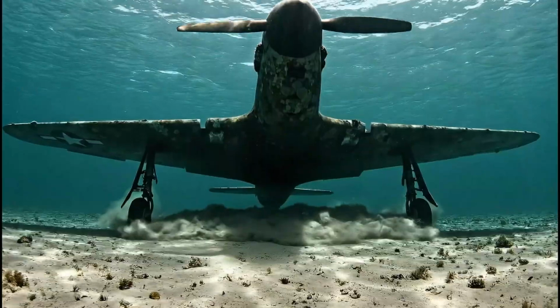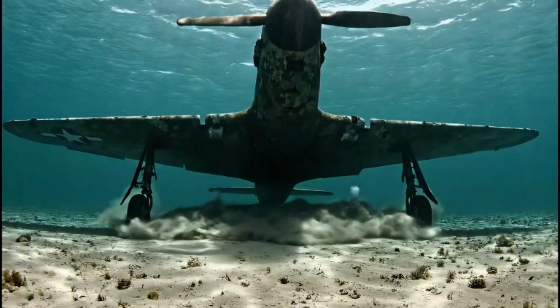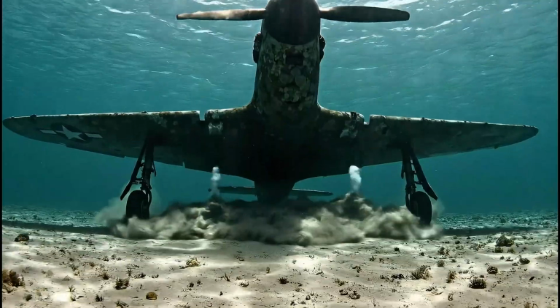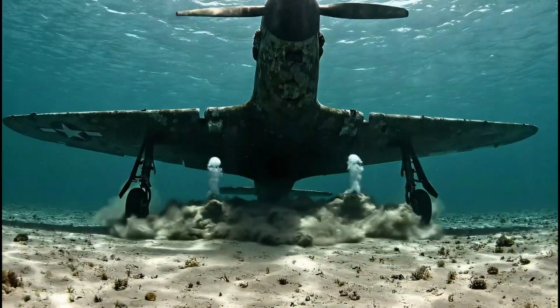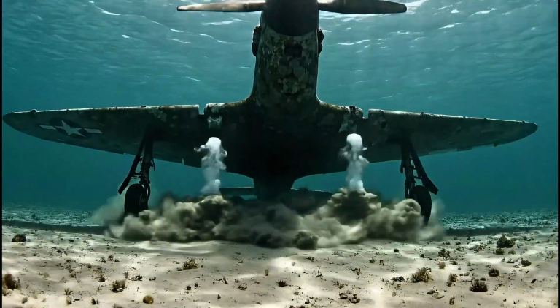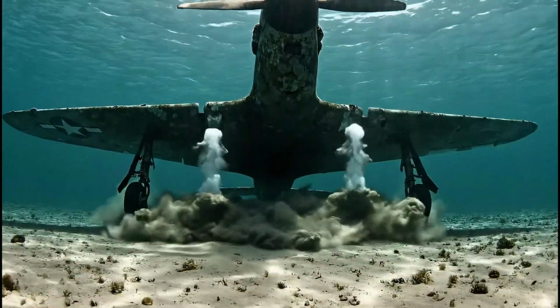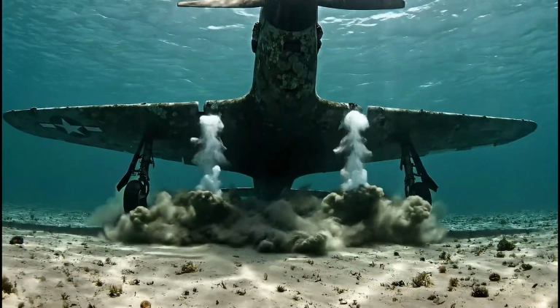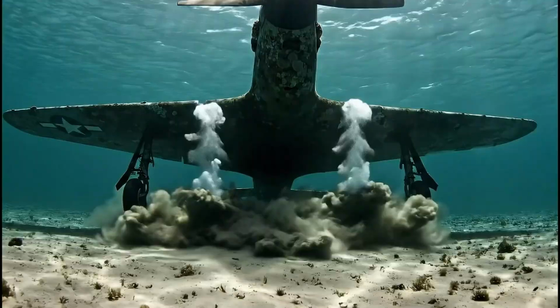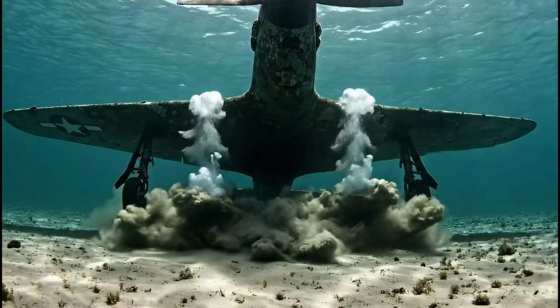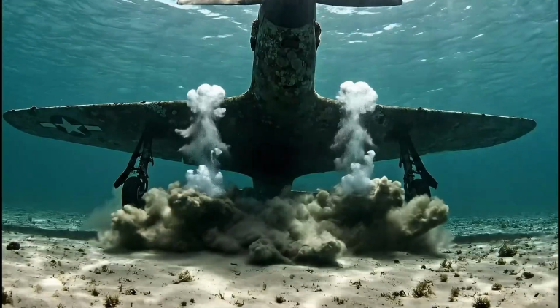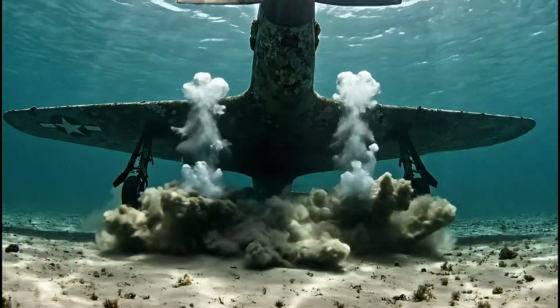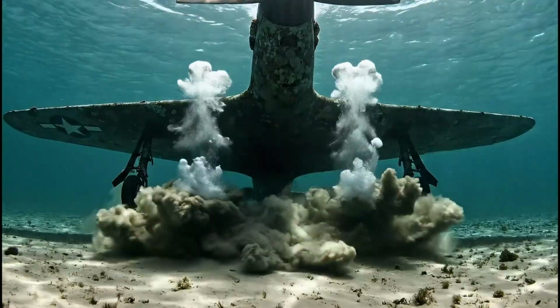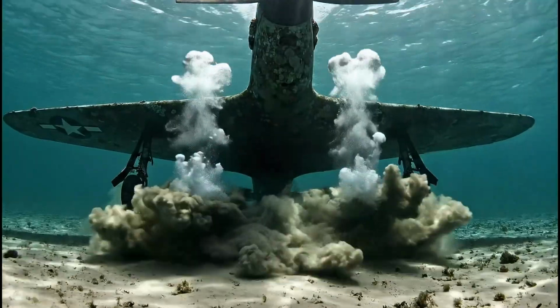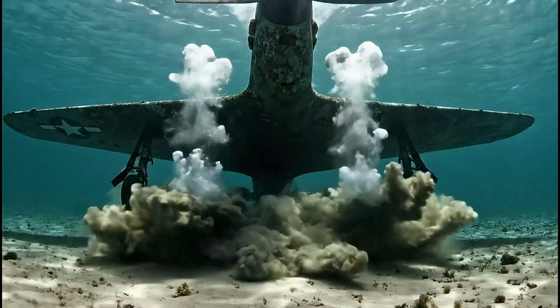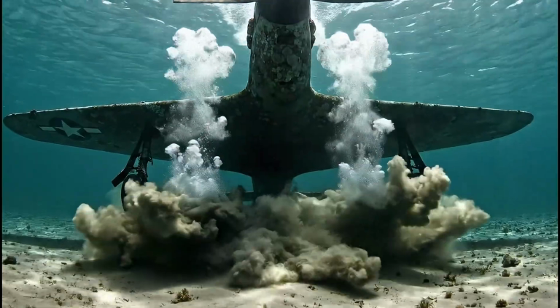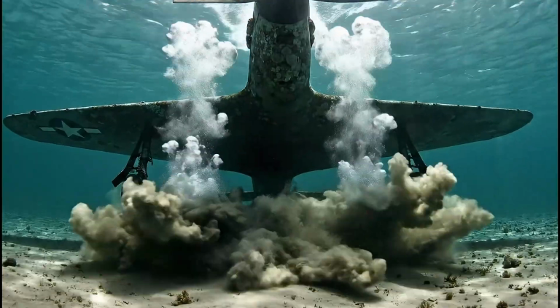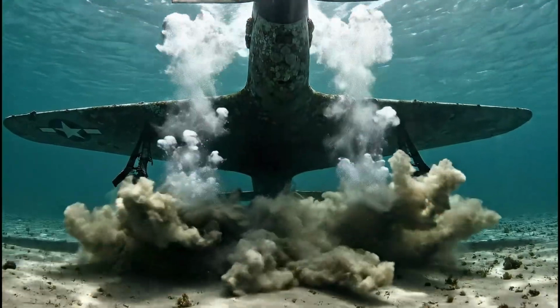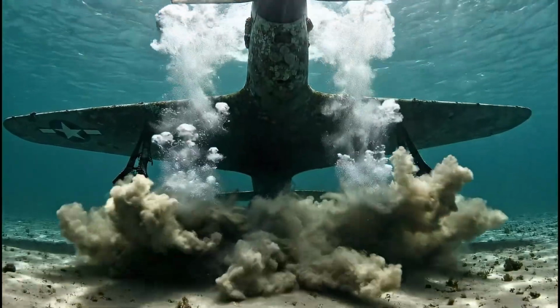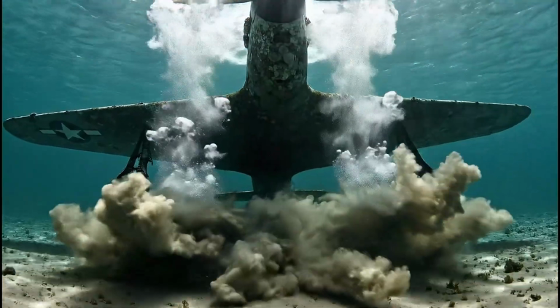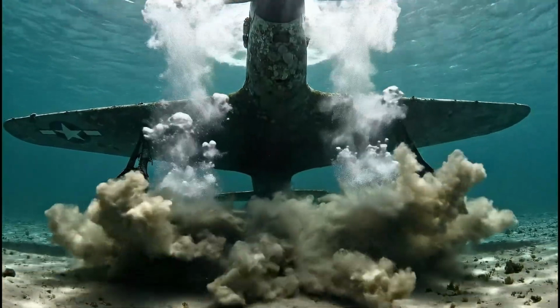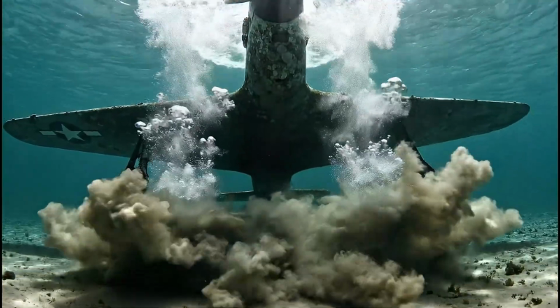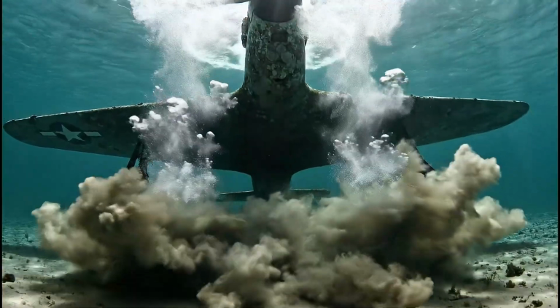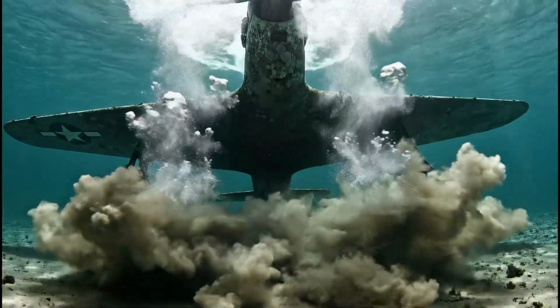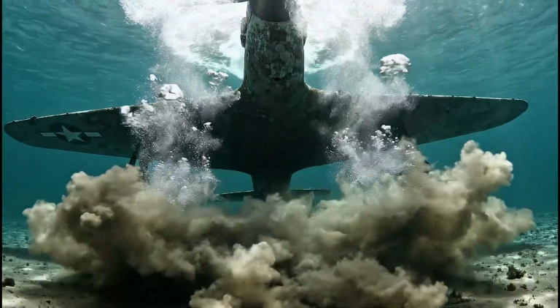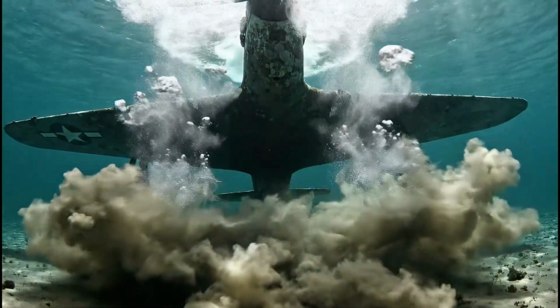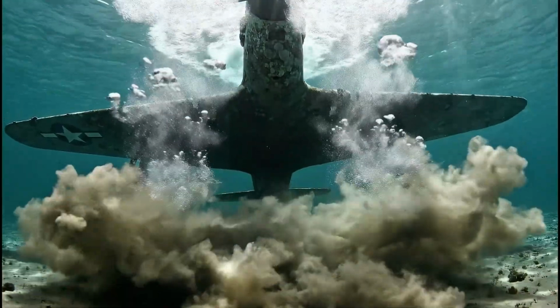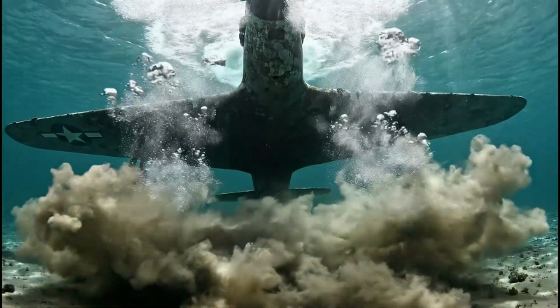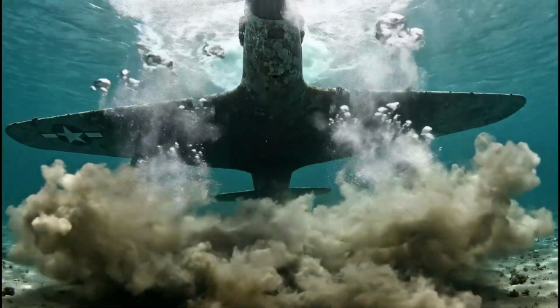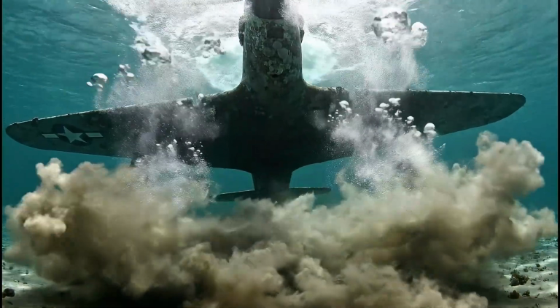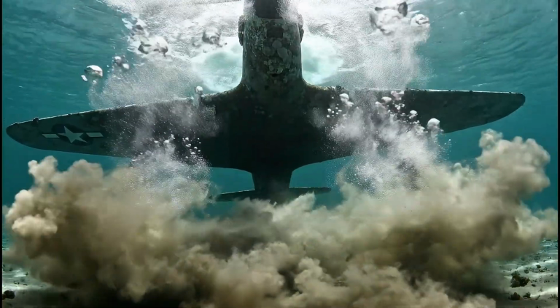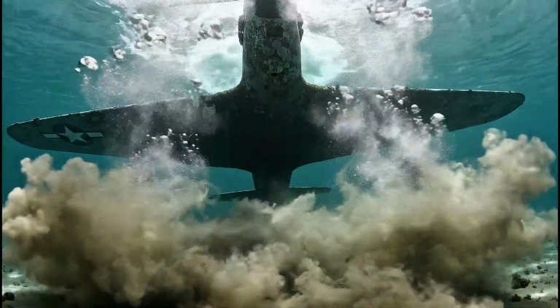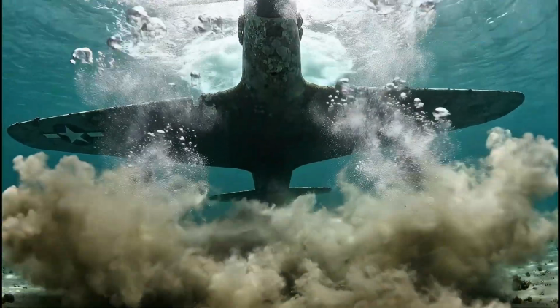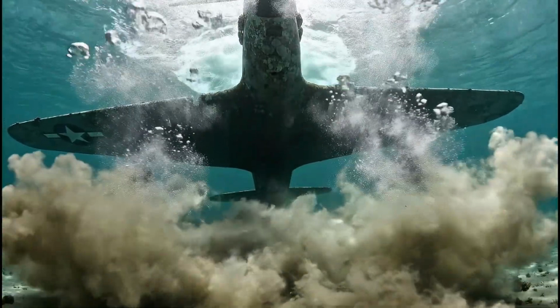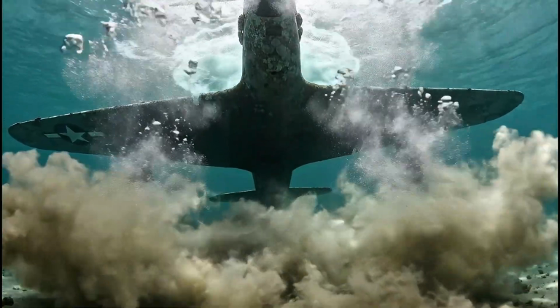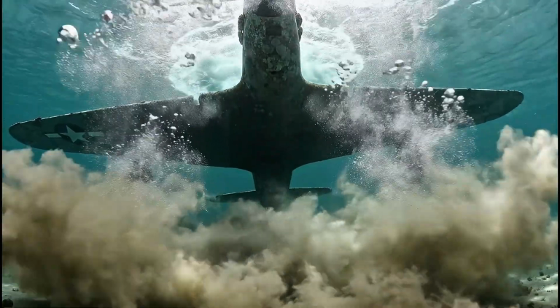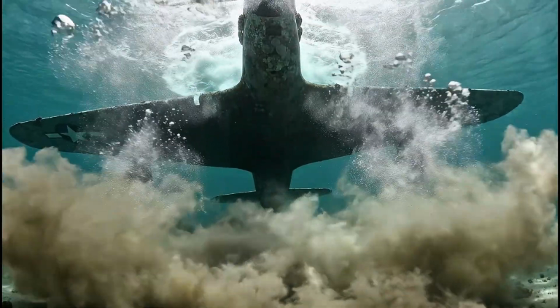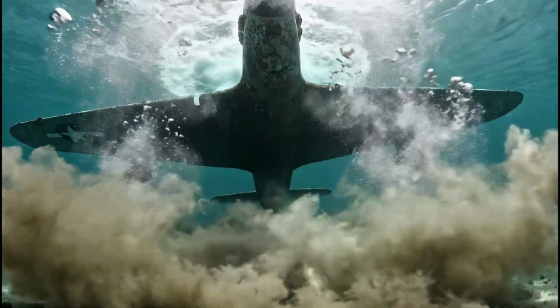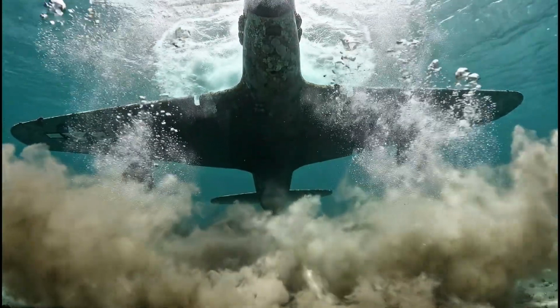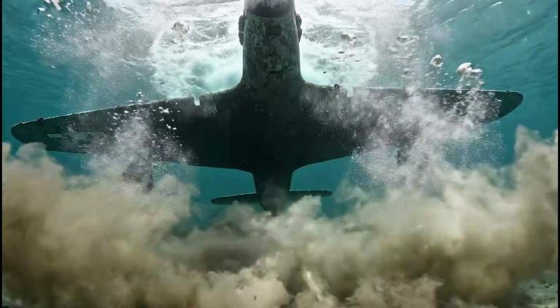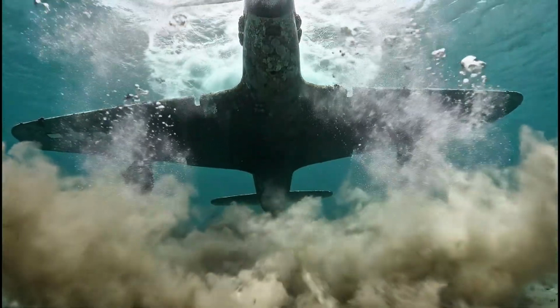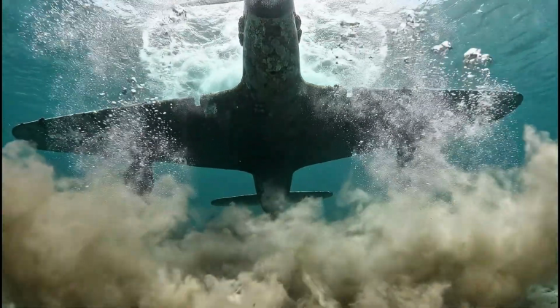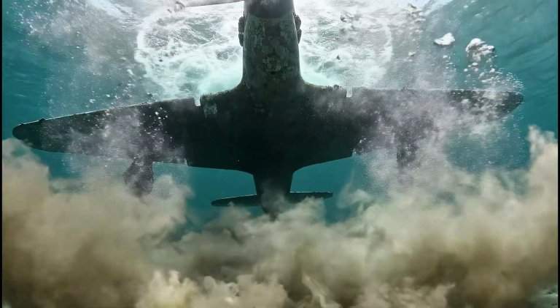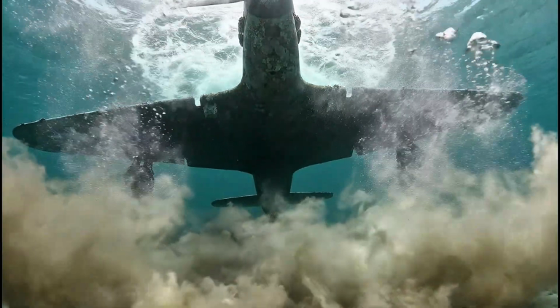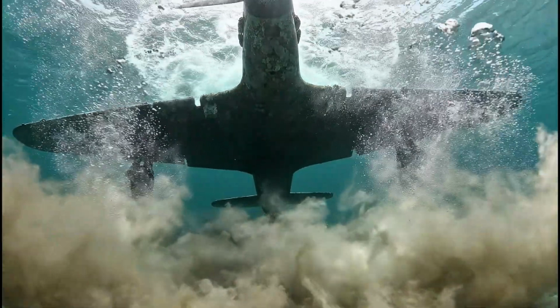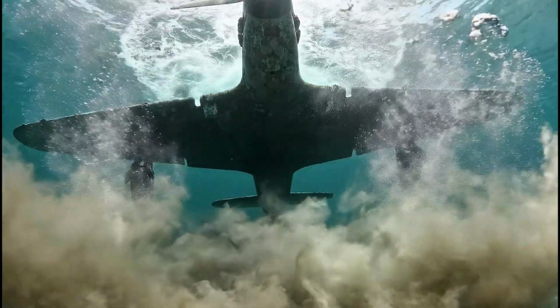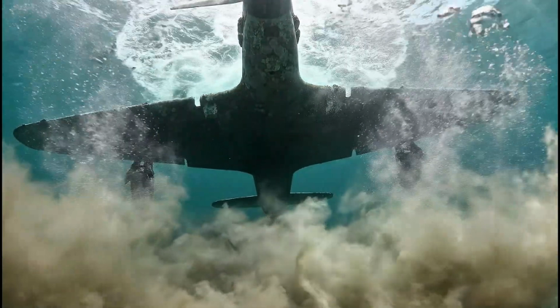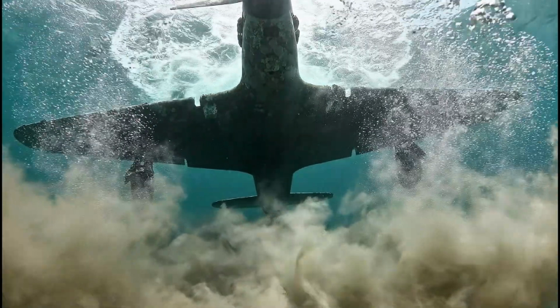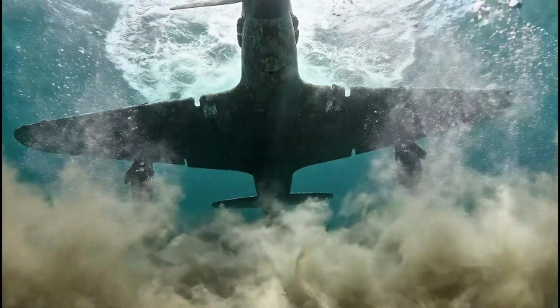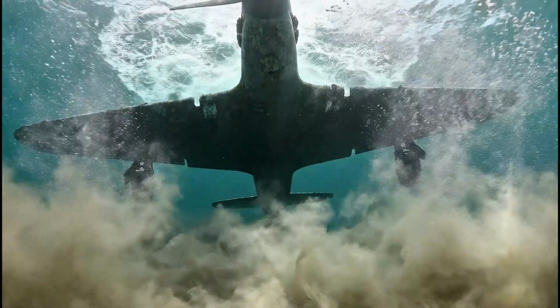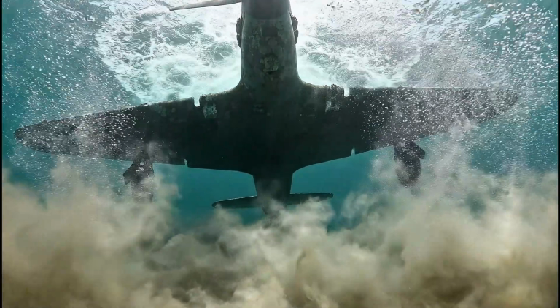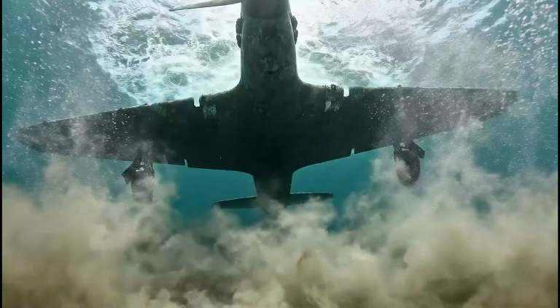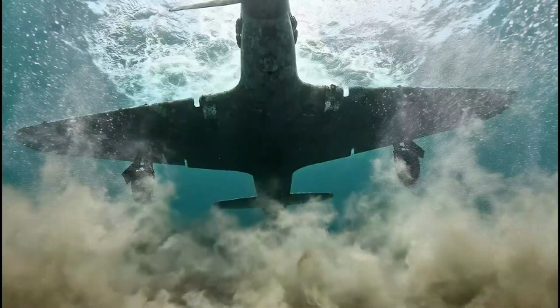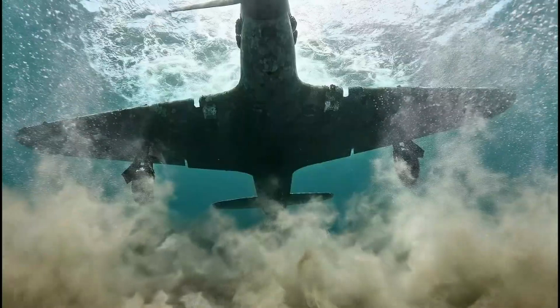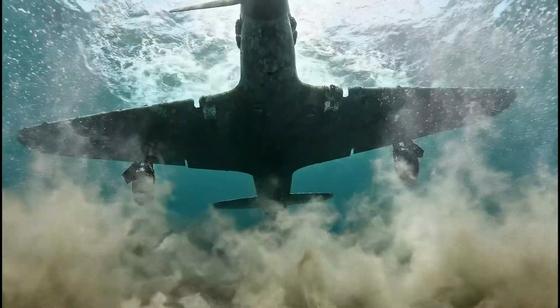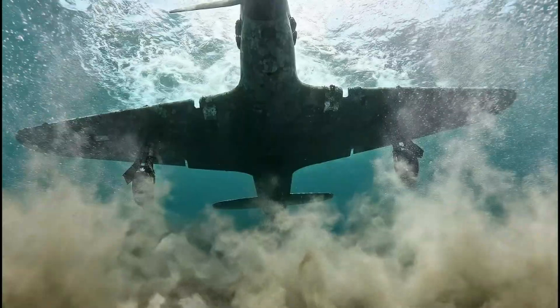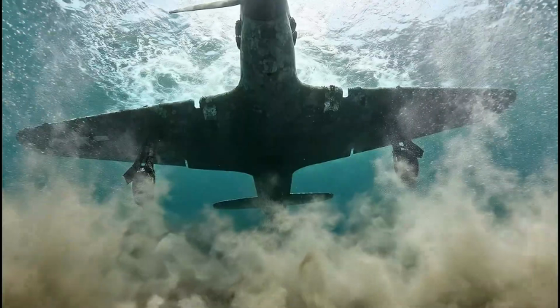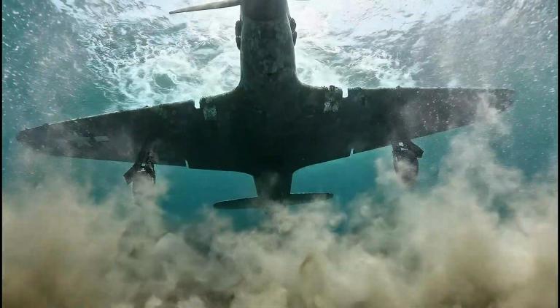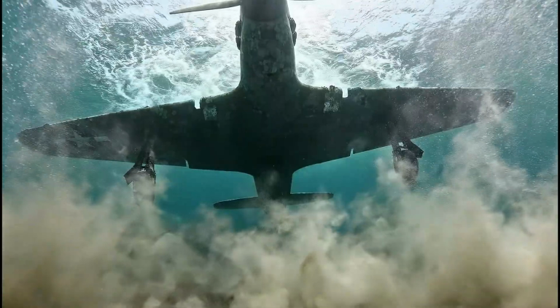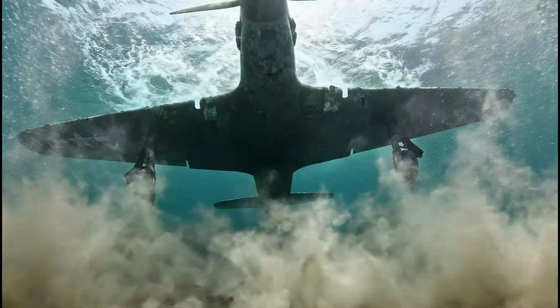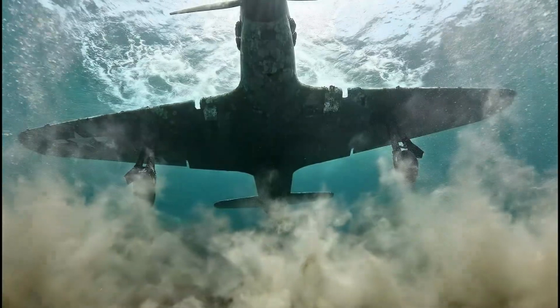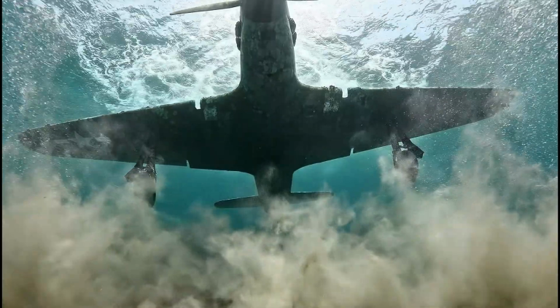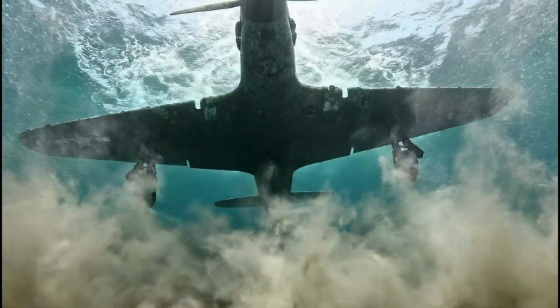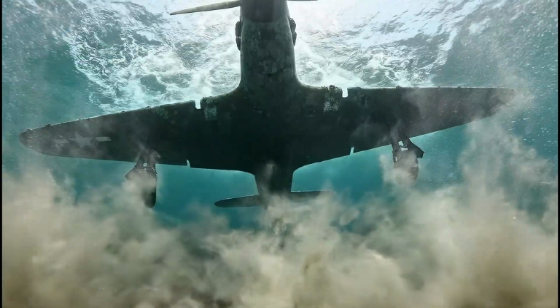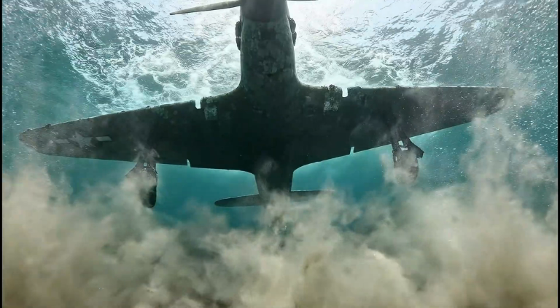After decades resting on the seabed, the Mustang begins its slow ascent, revealing the toll the deep ocean has taken.